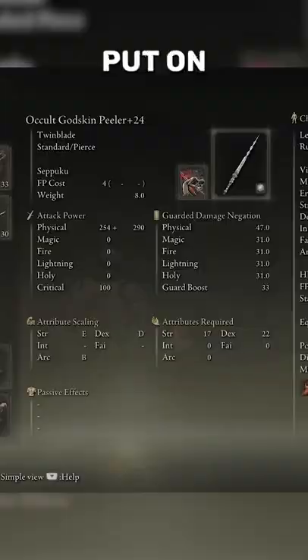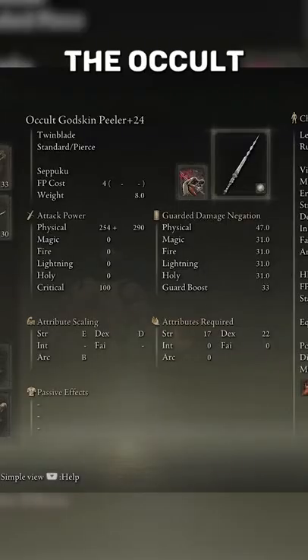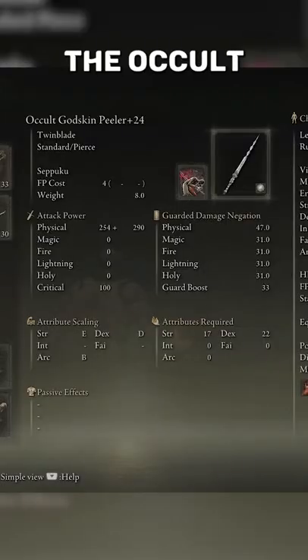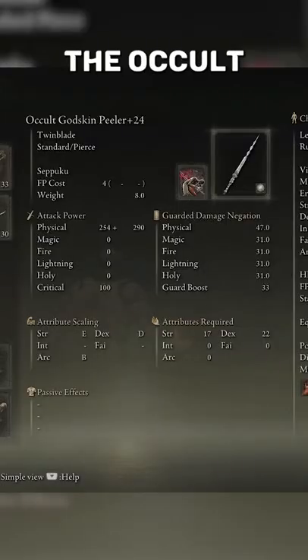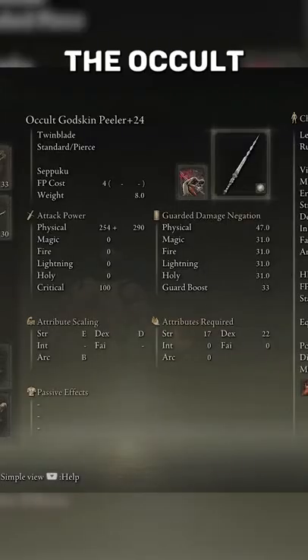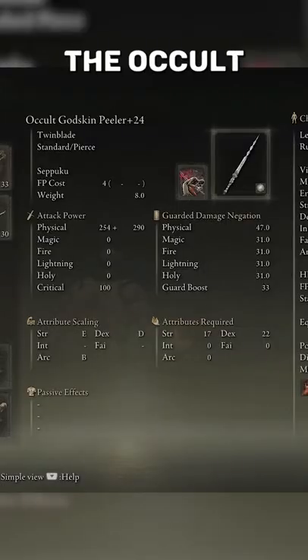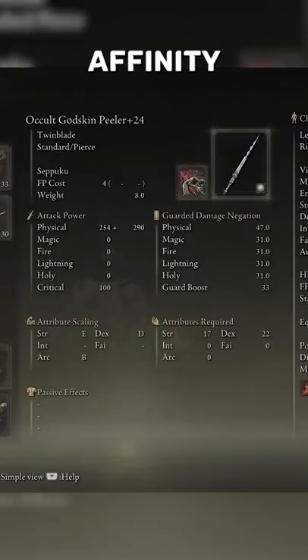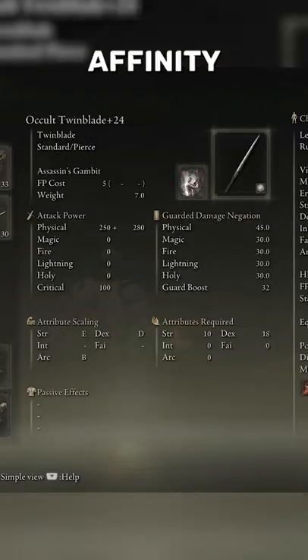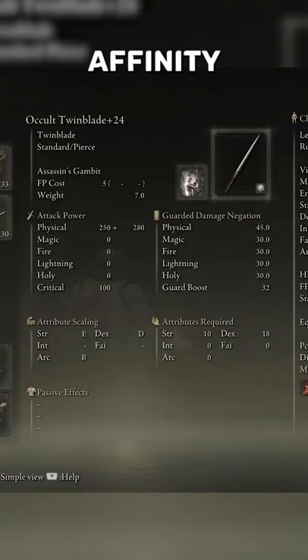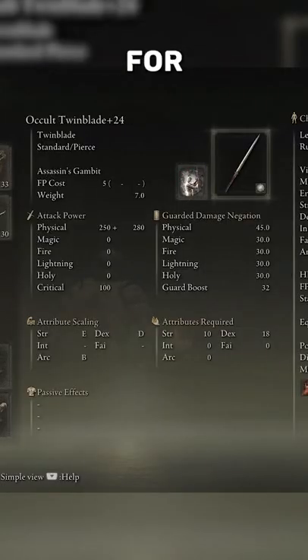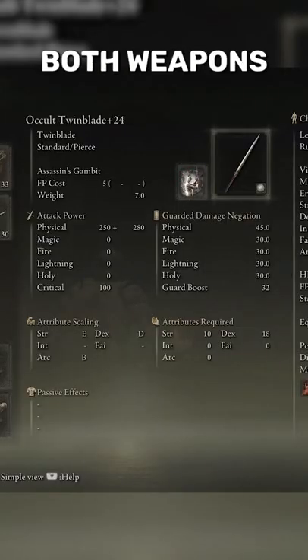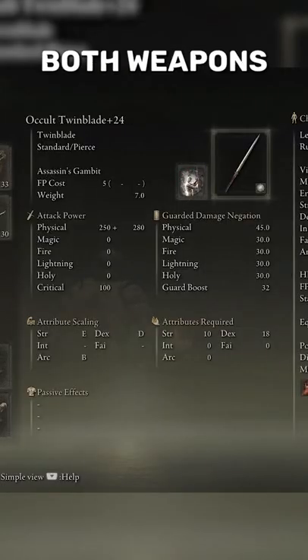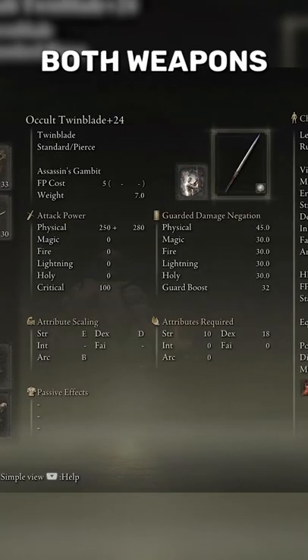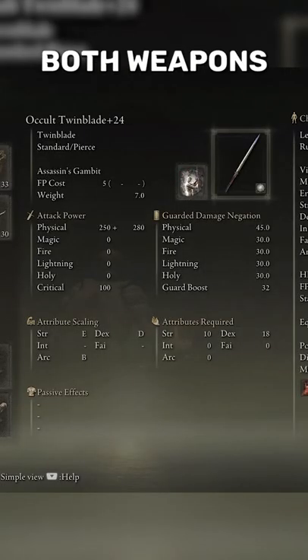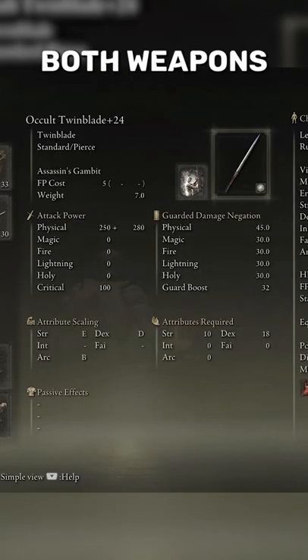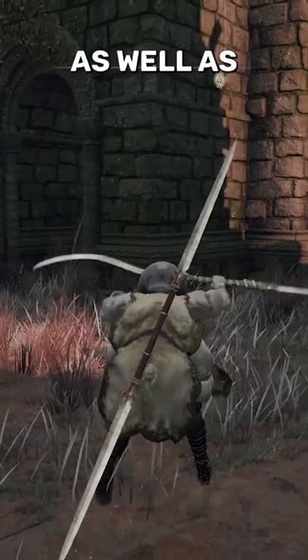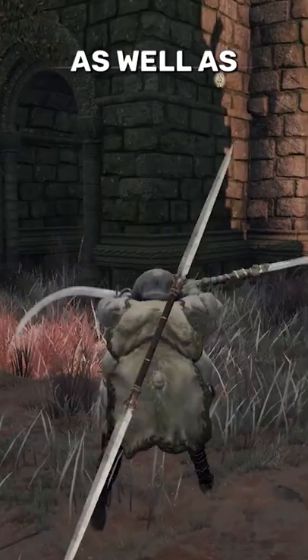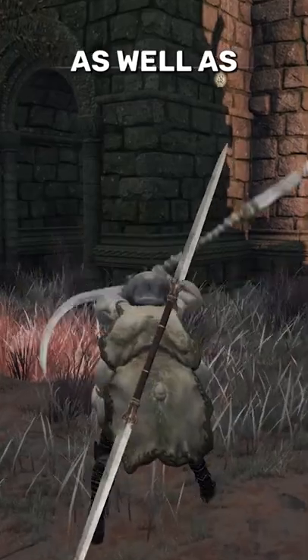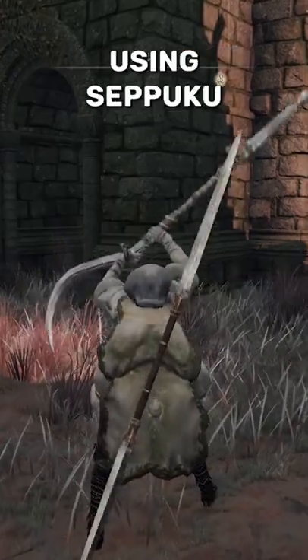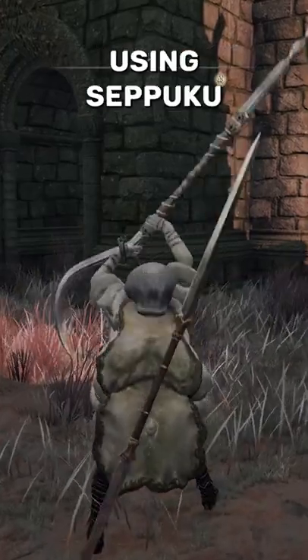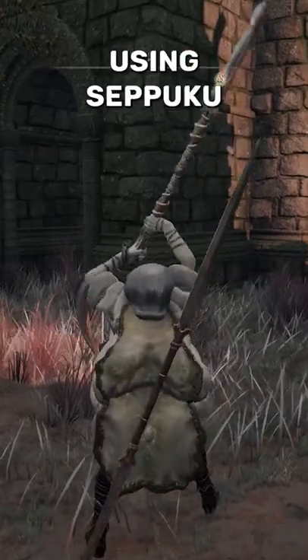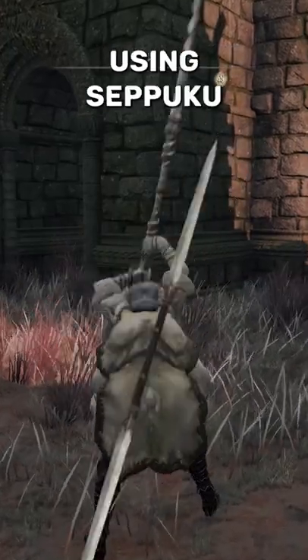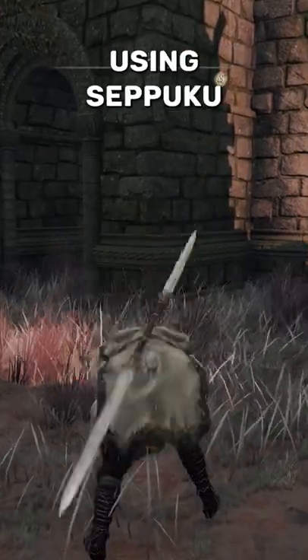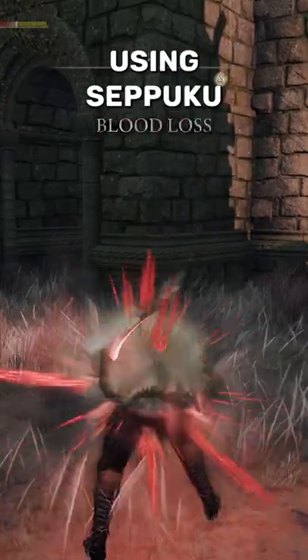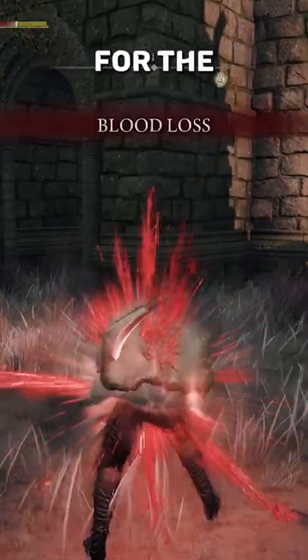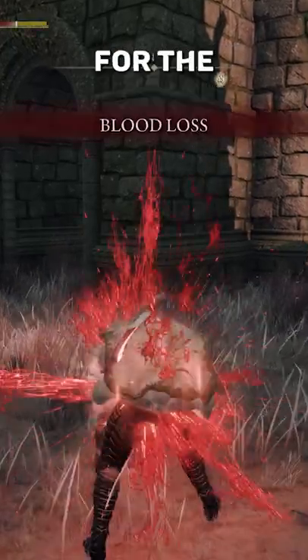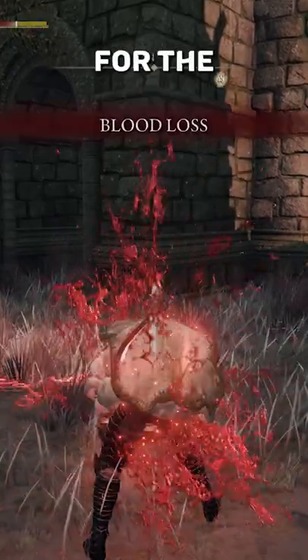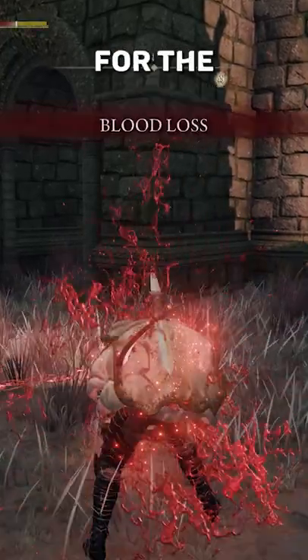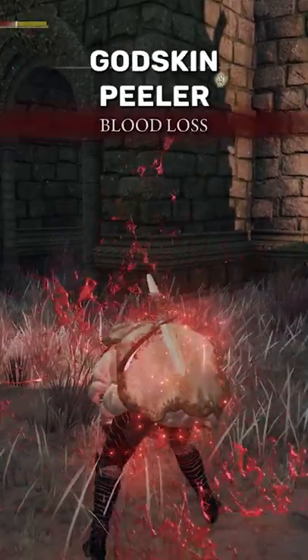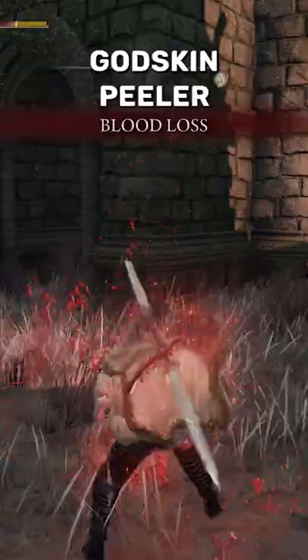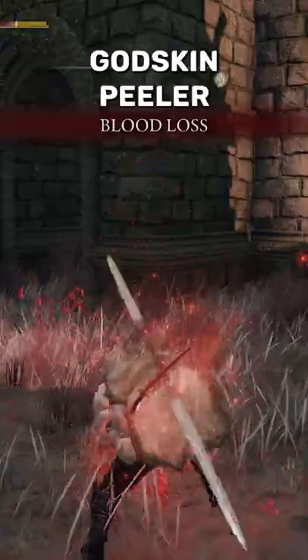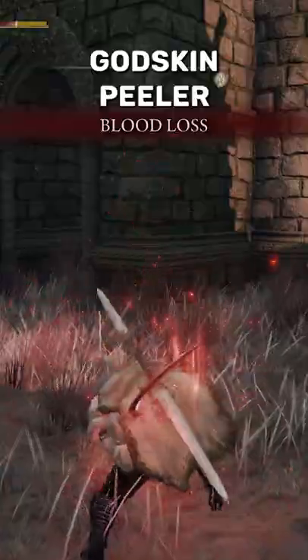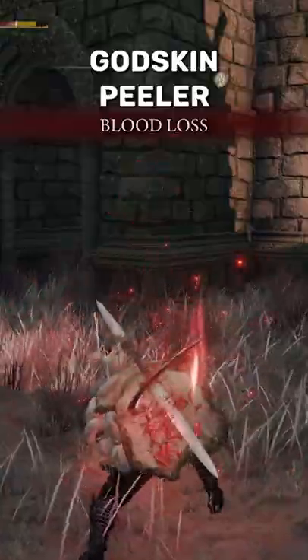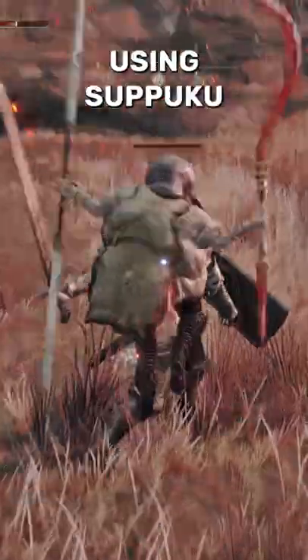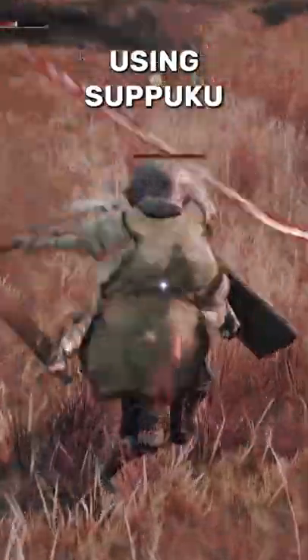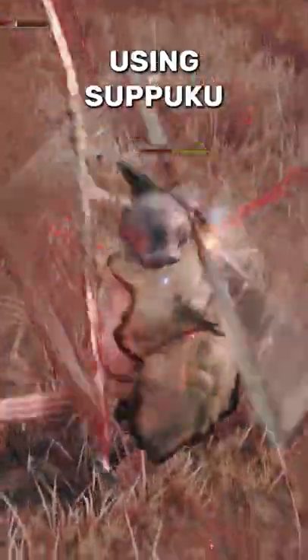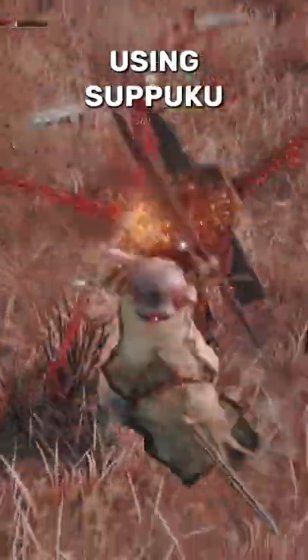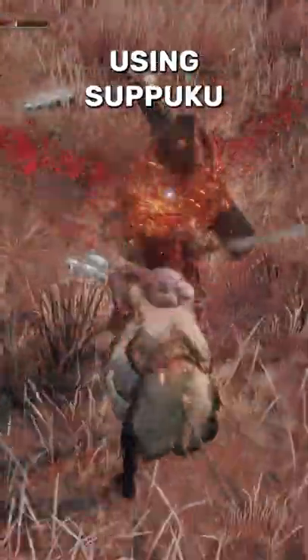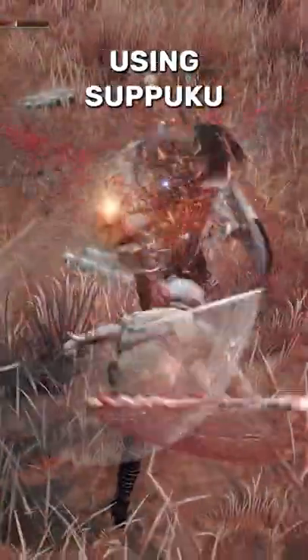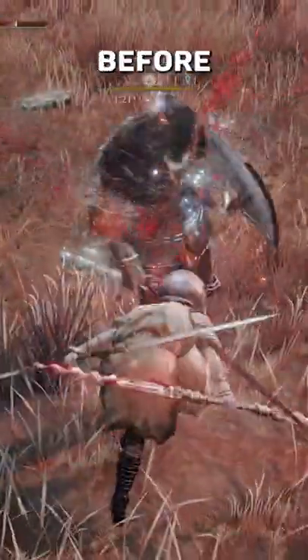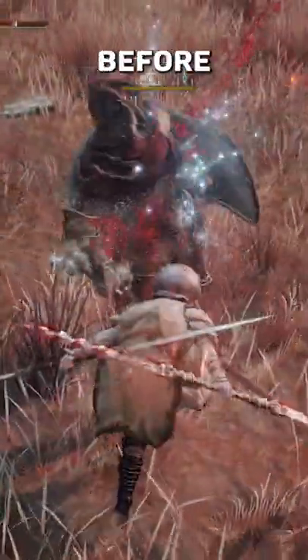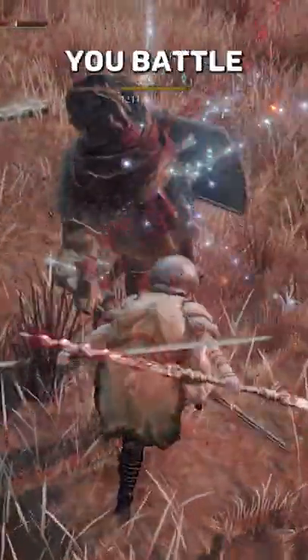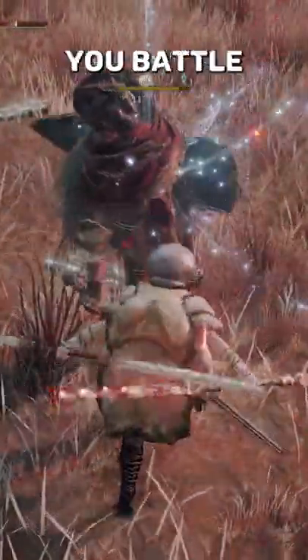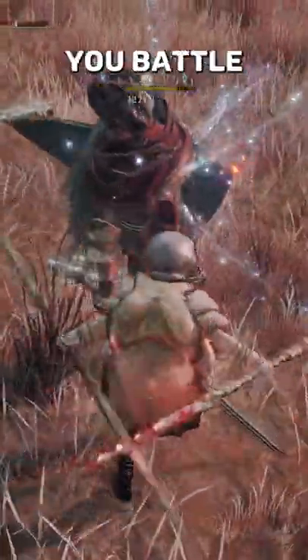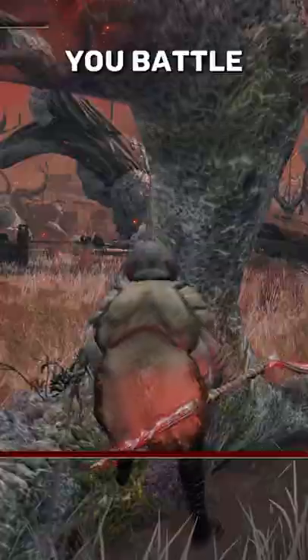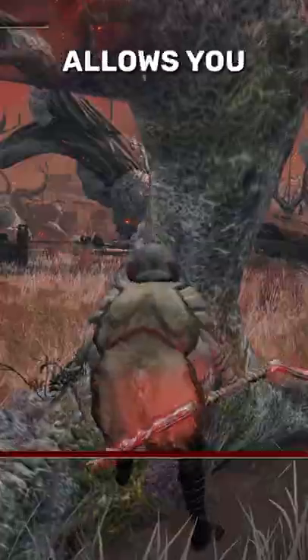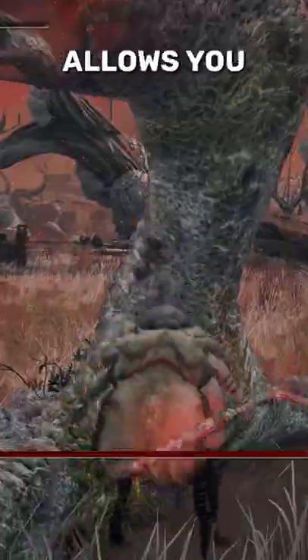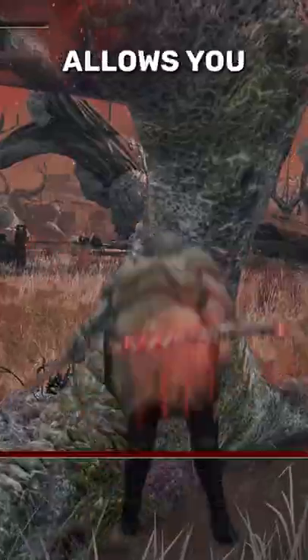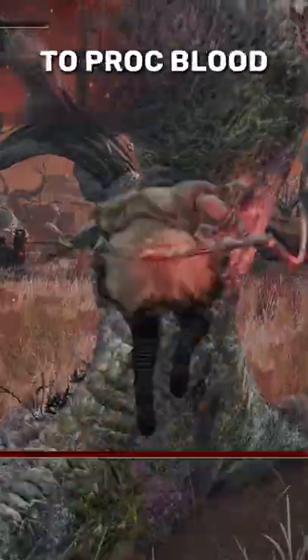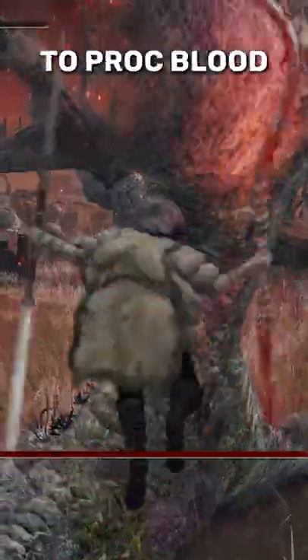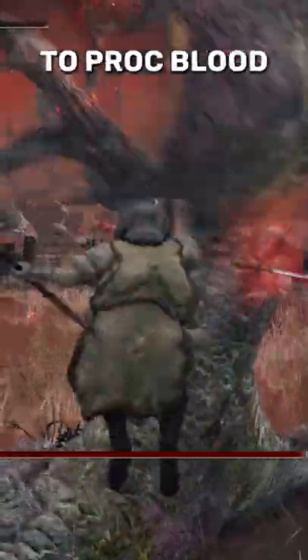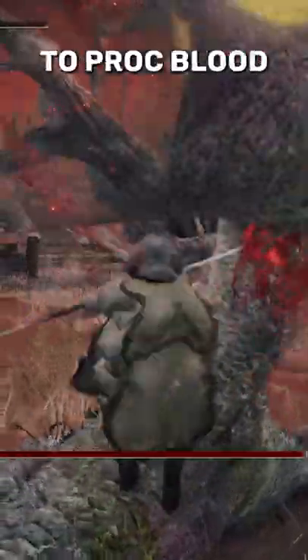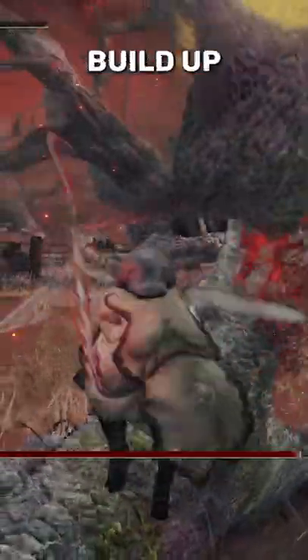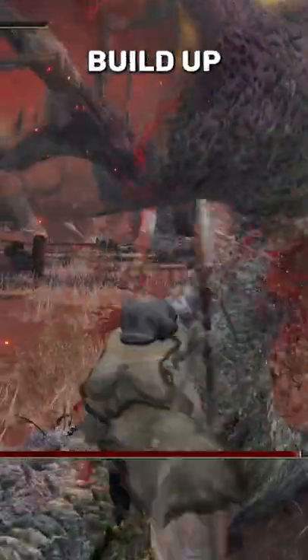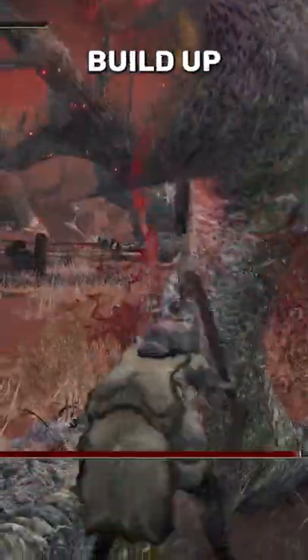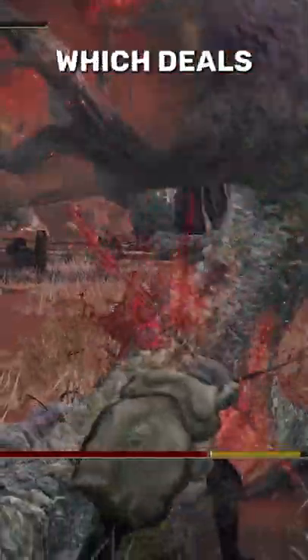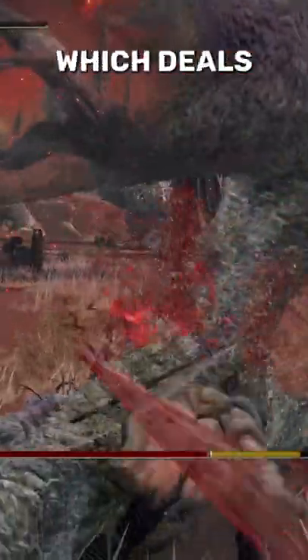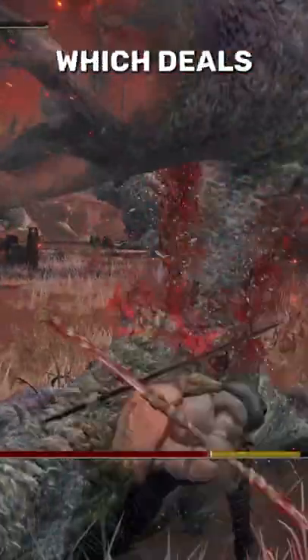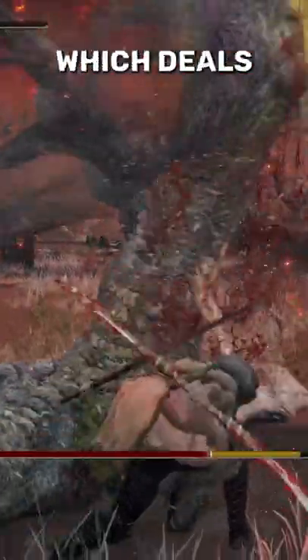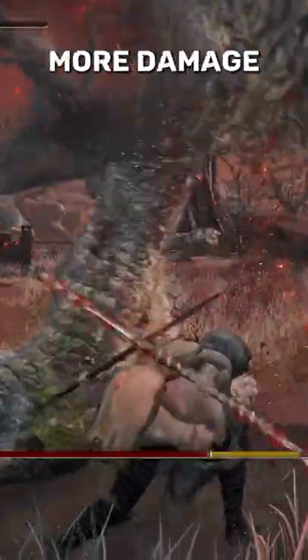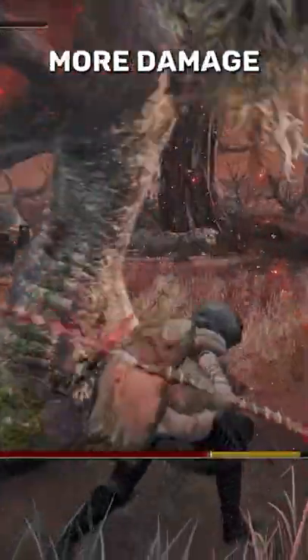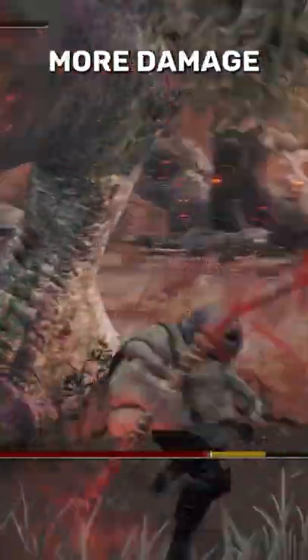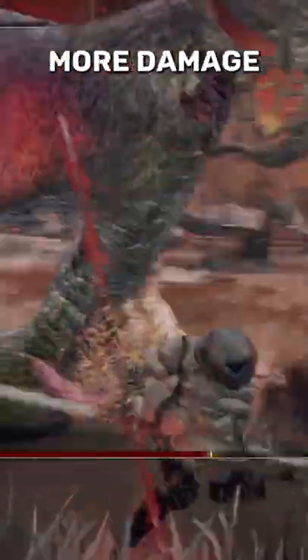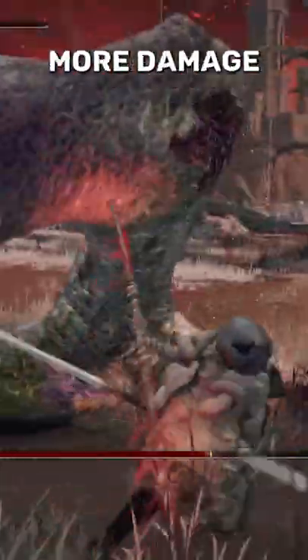Put on the Occult Affinity for both weapons, as well as using Seppuku for the Godskin Peeler. Using Seppuku before you battle allows you to proc blood buildup, which deals more damage.